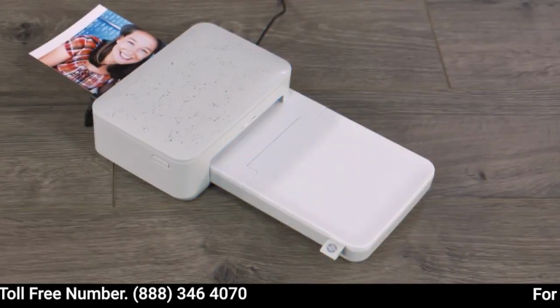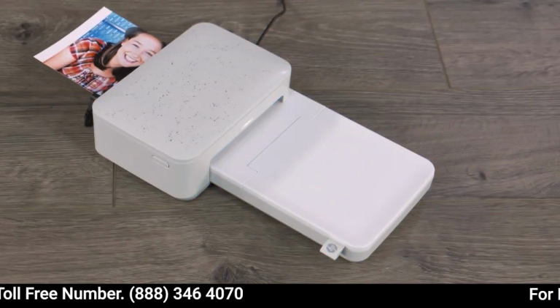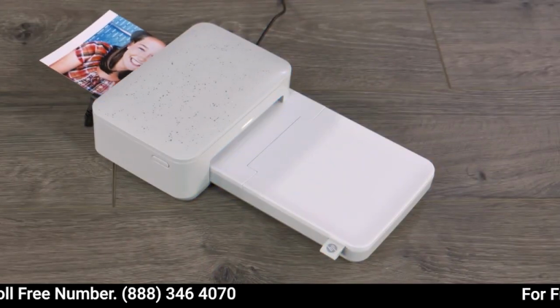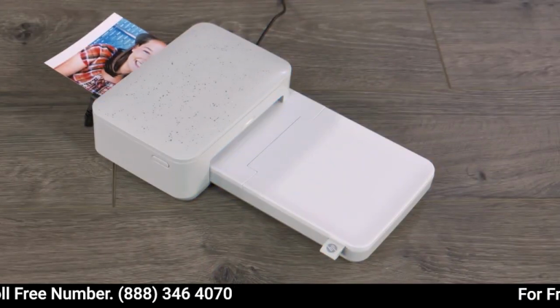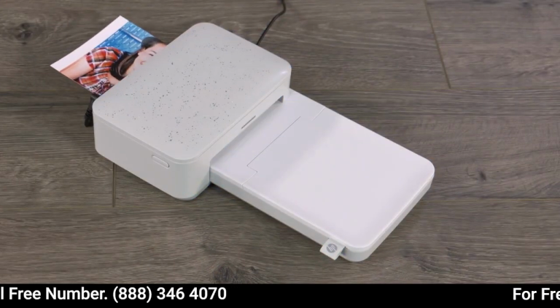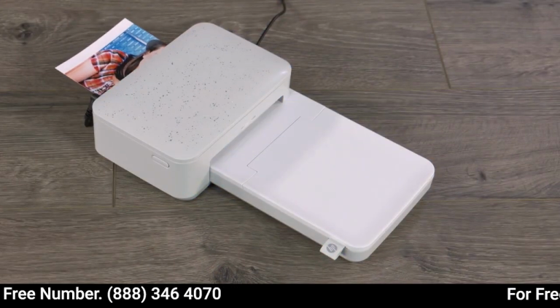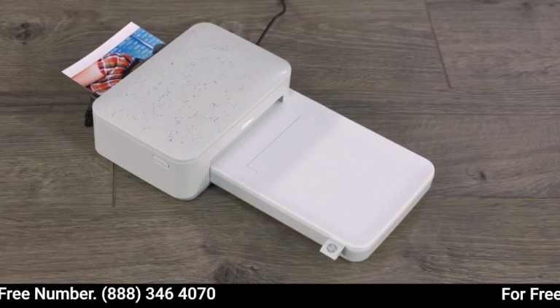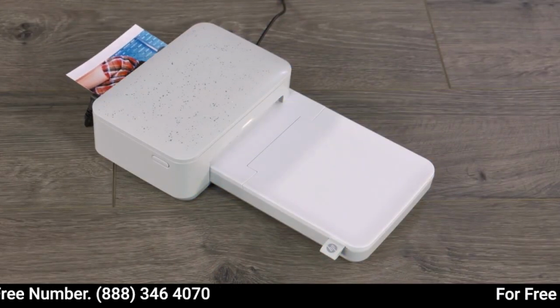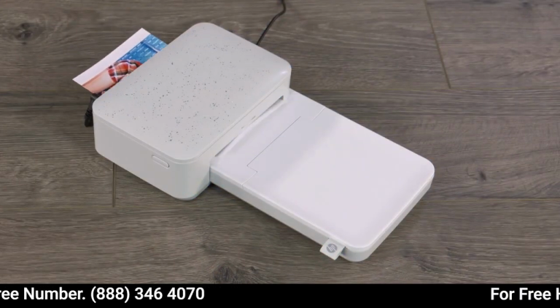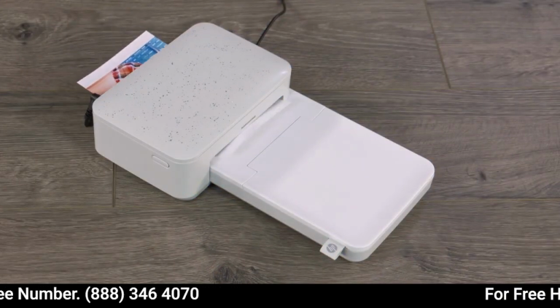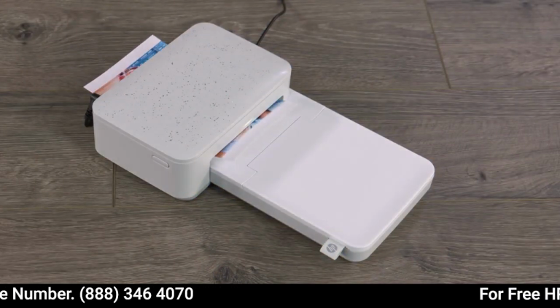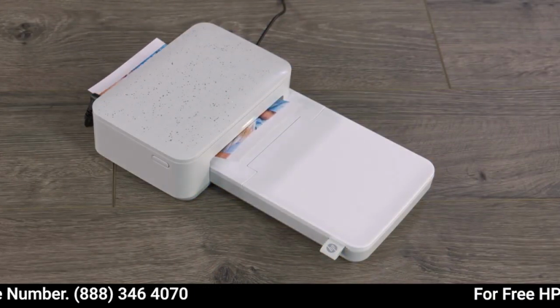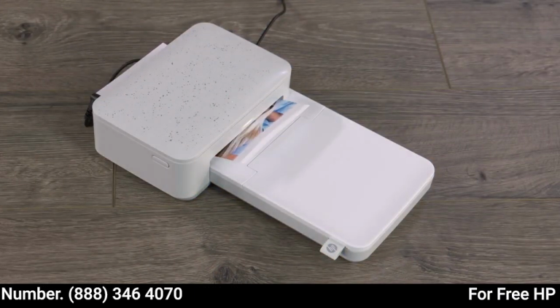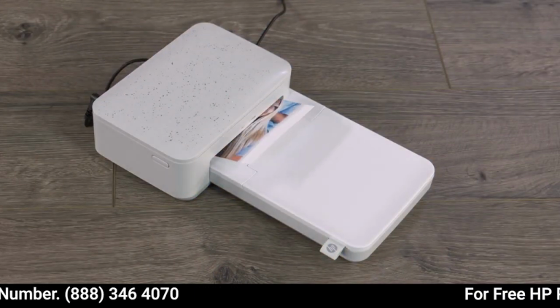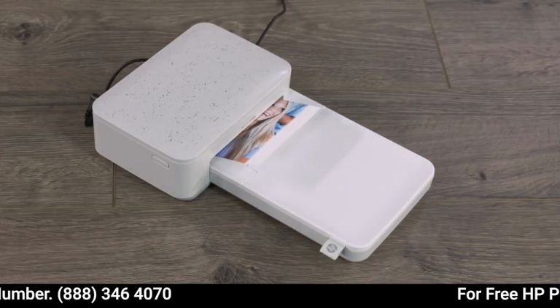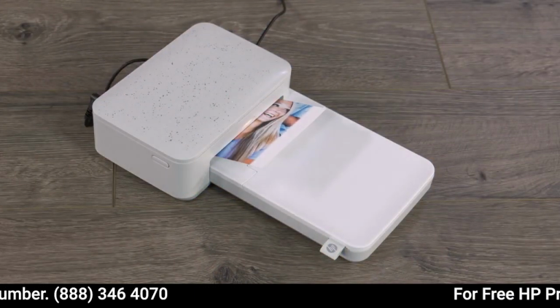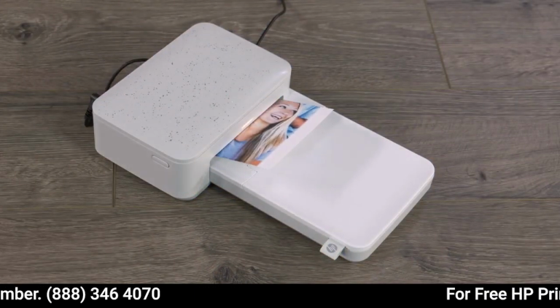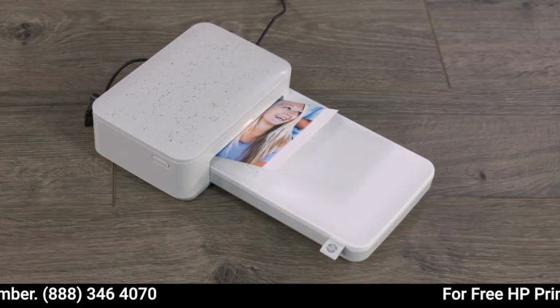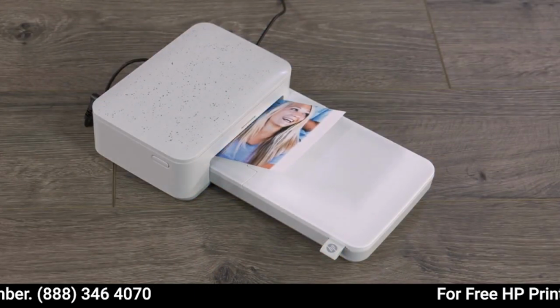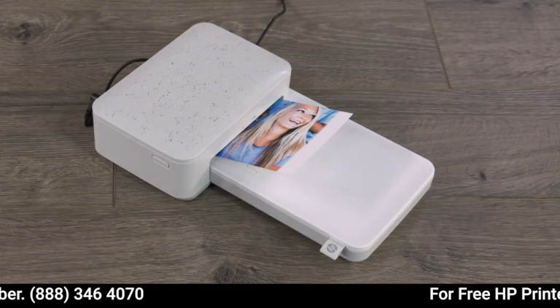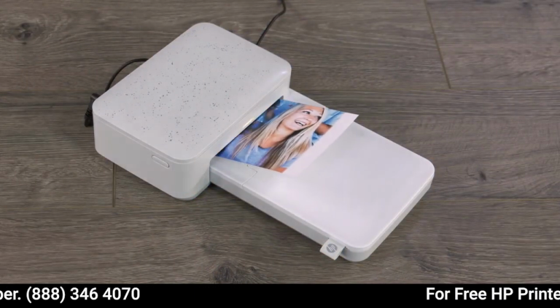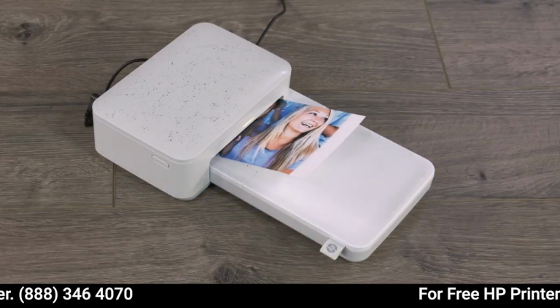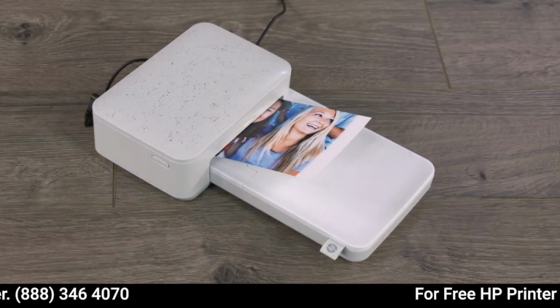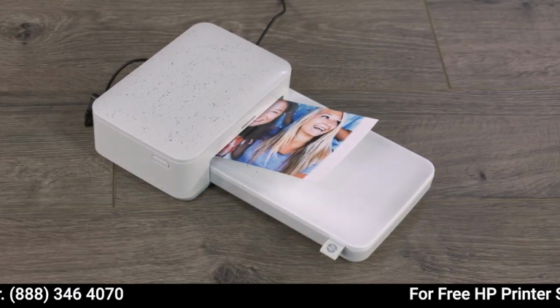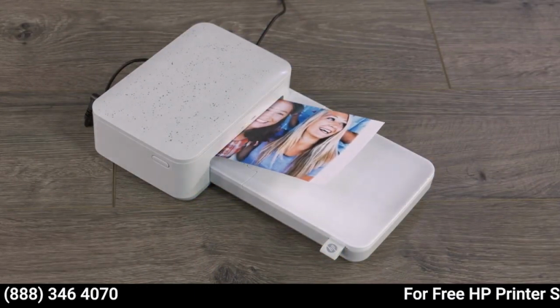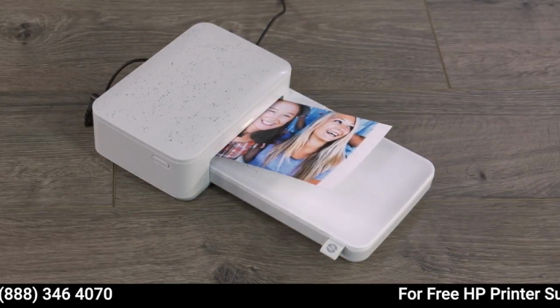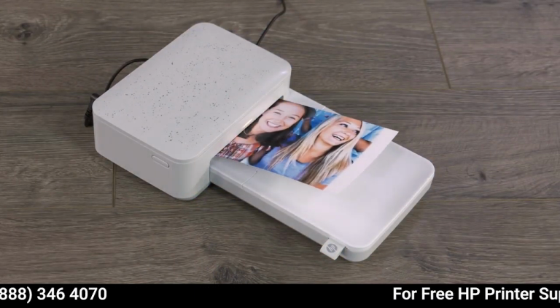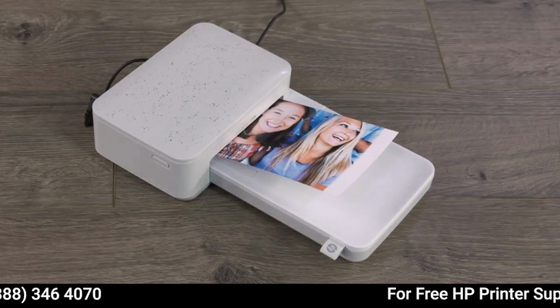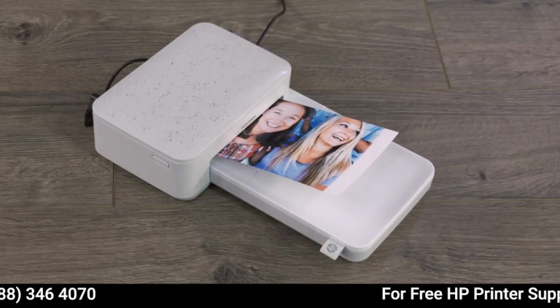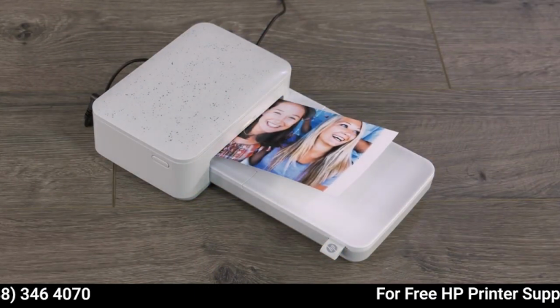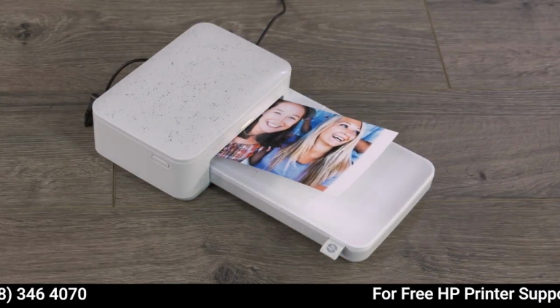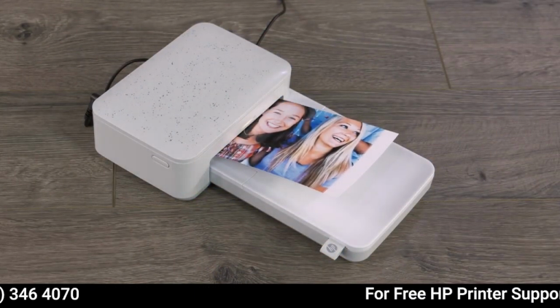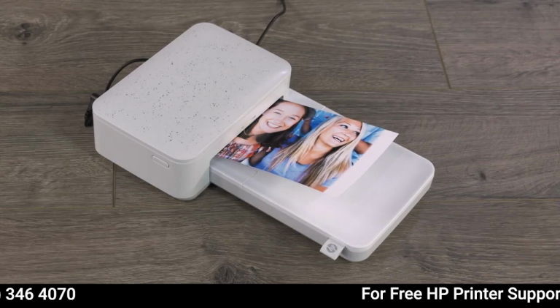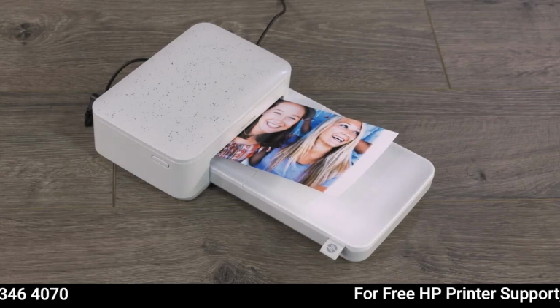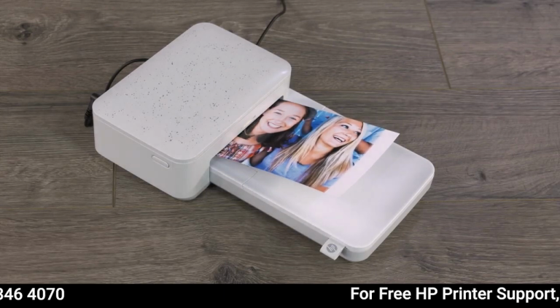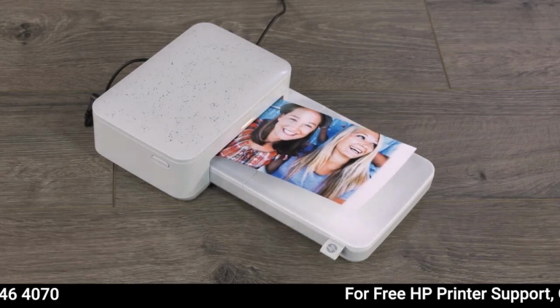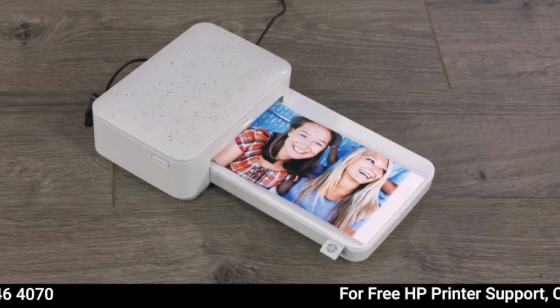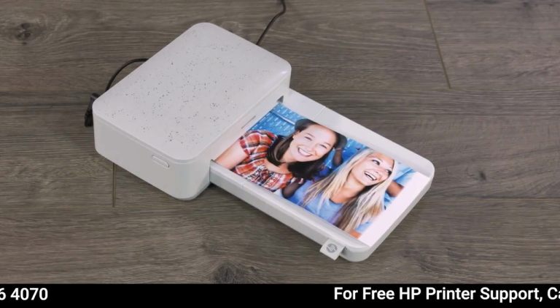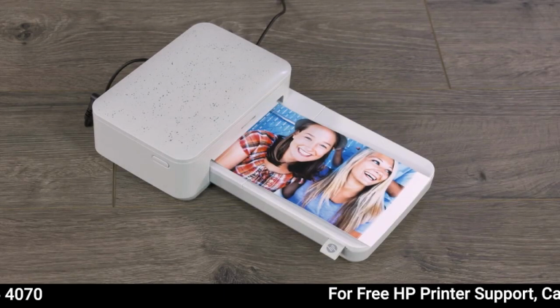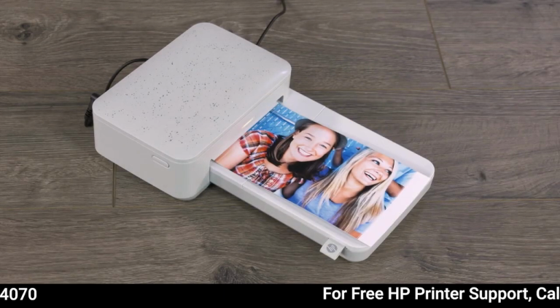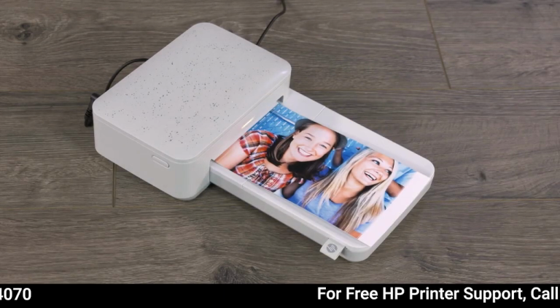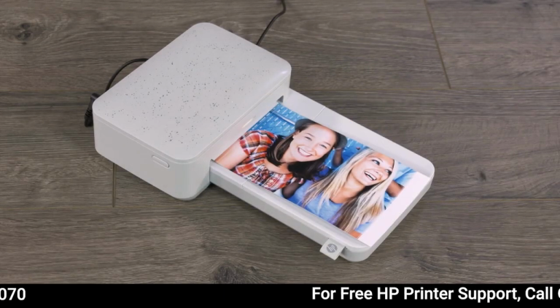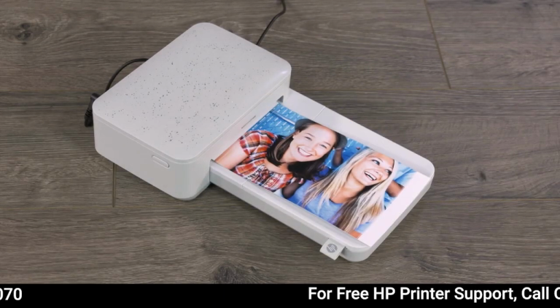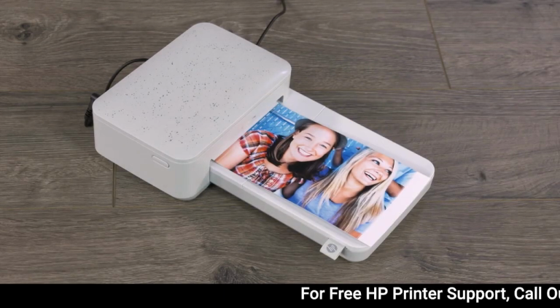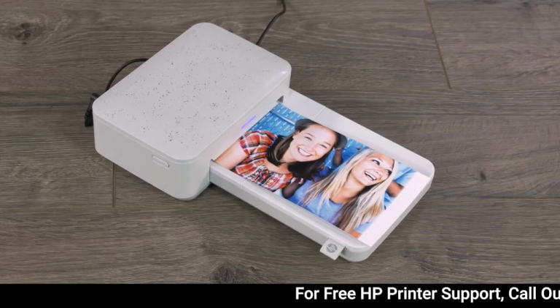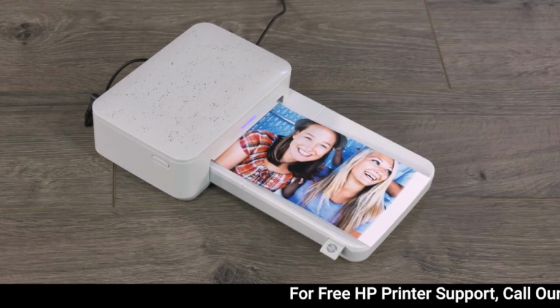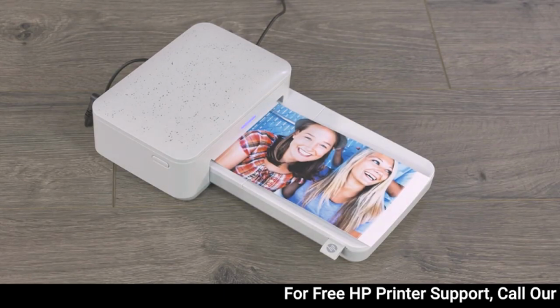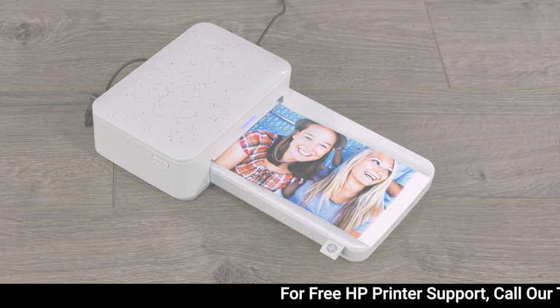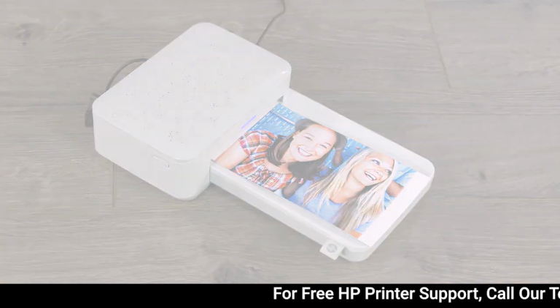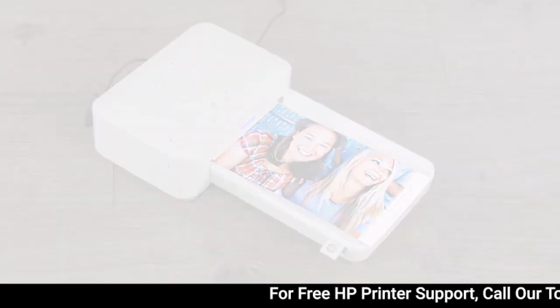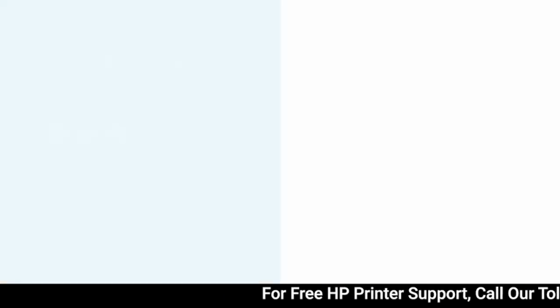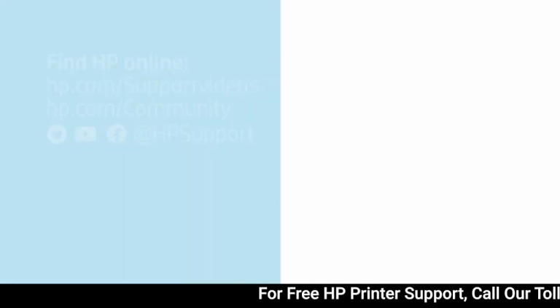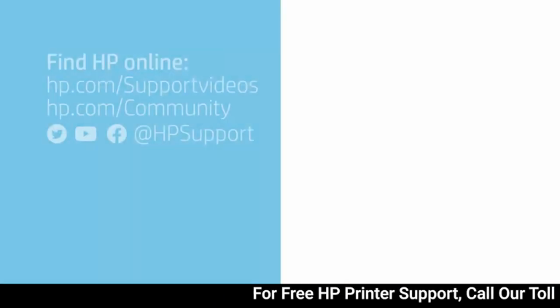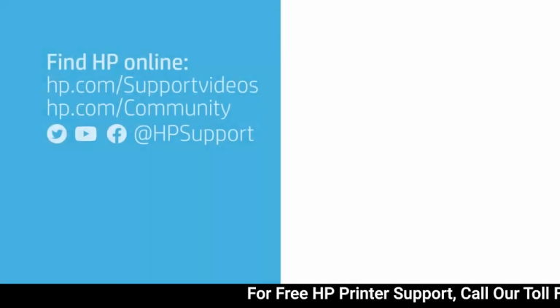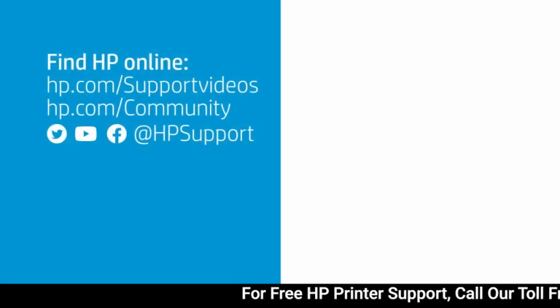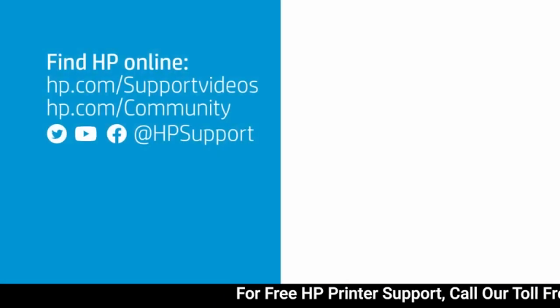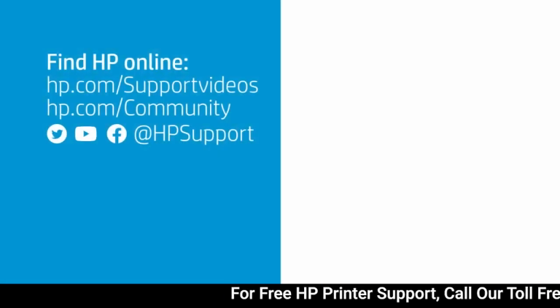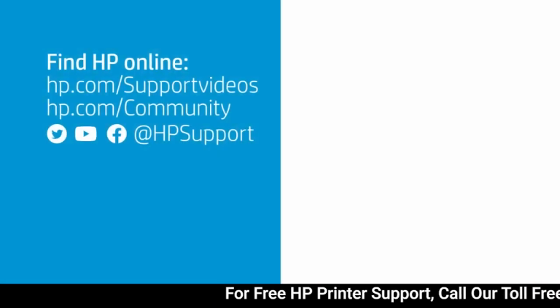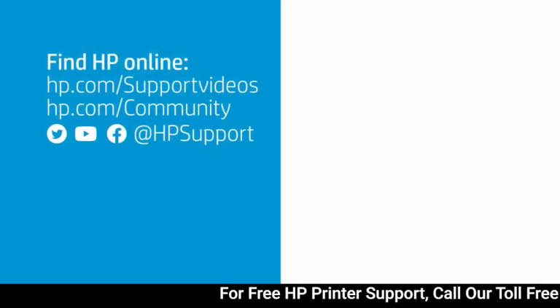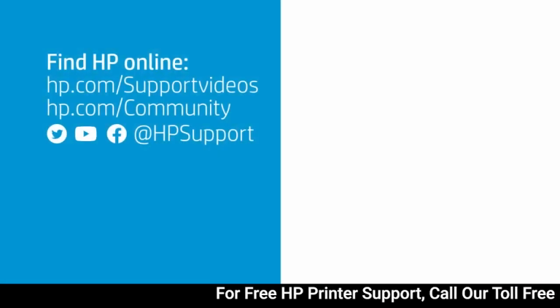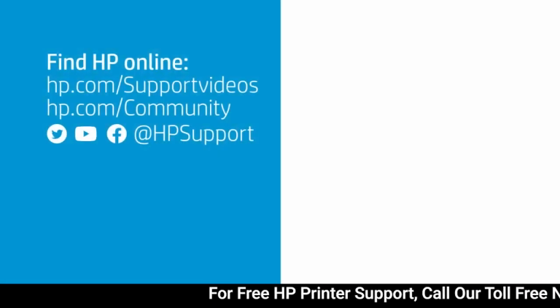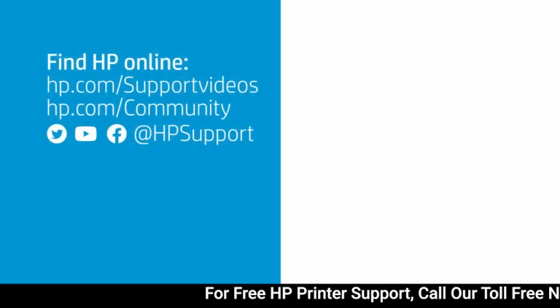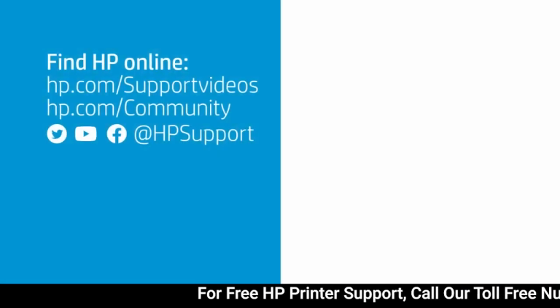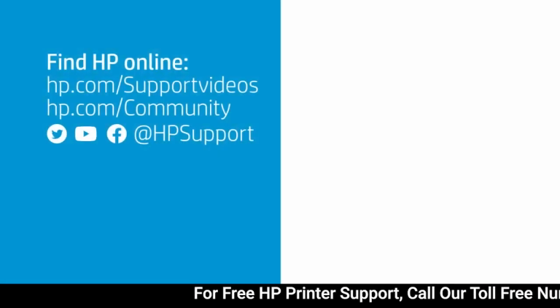Now, print your photo again. See you later.